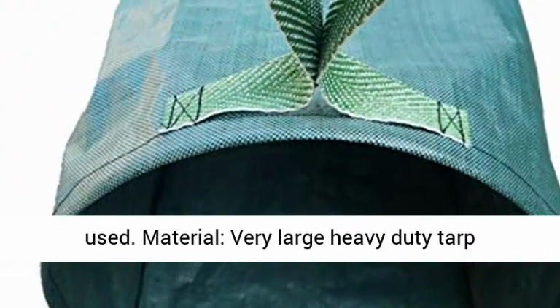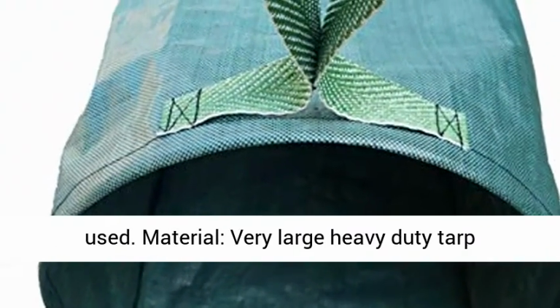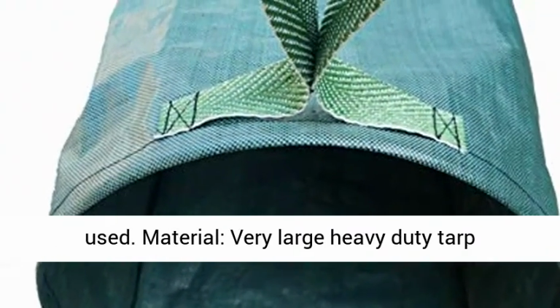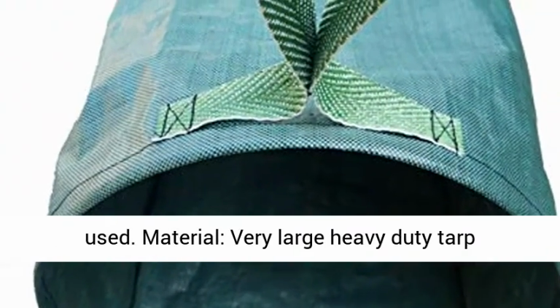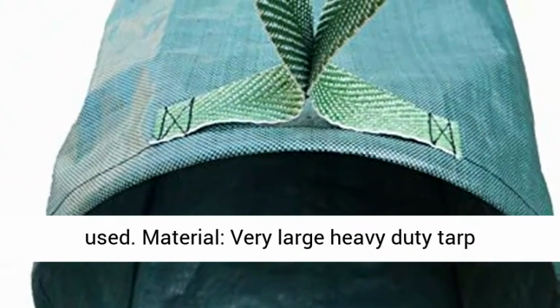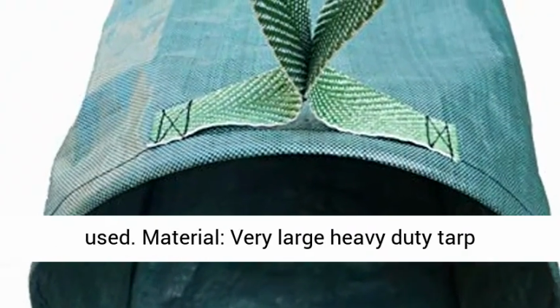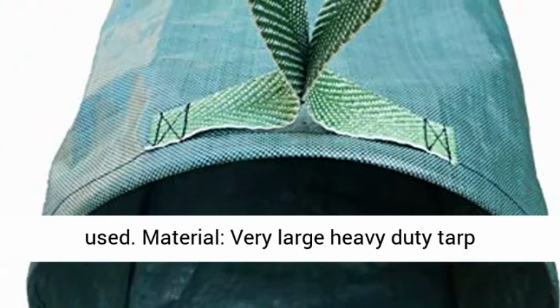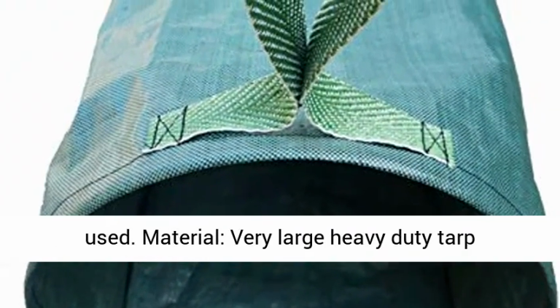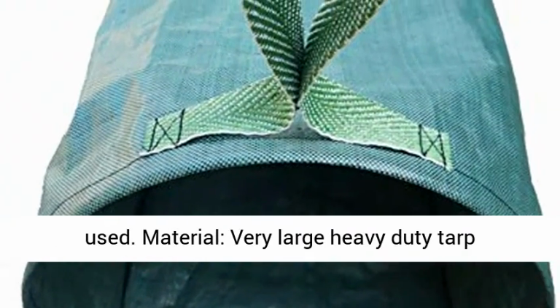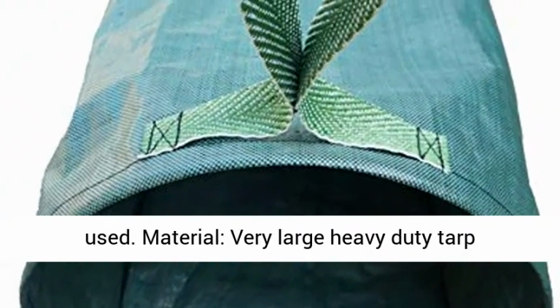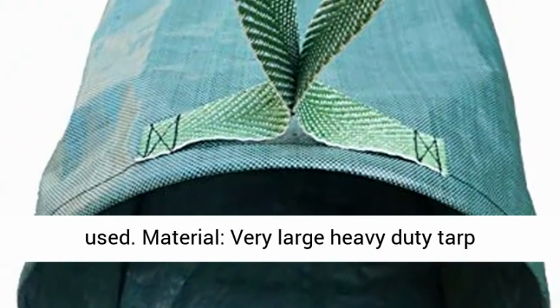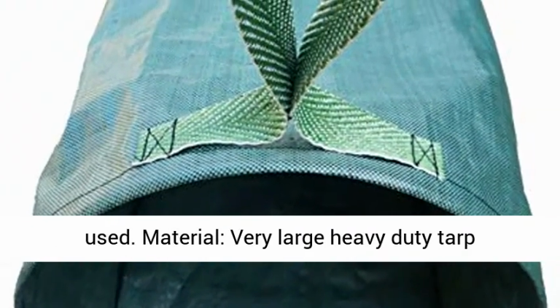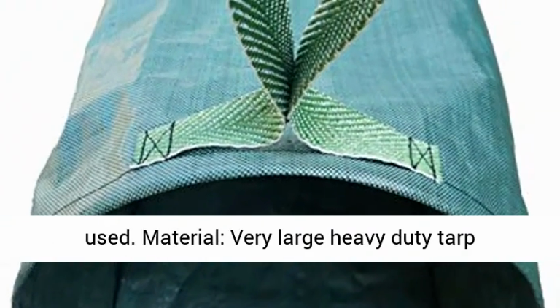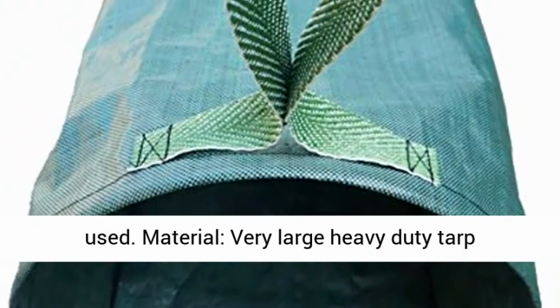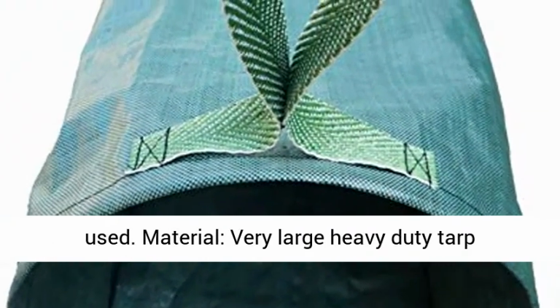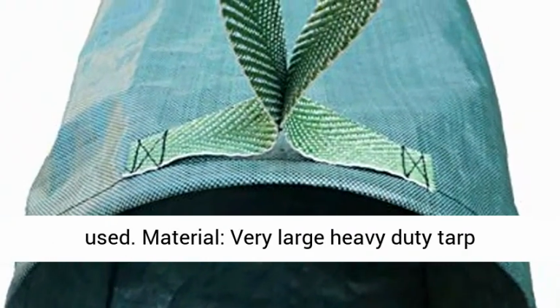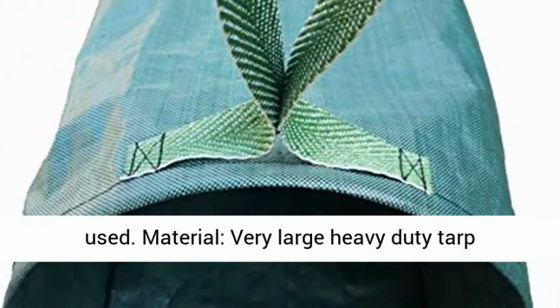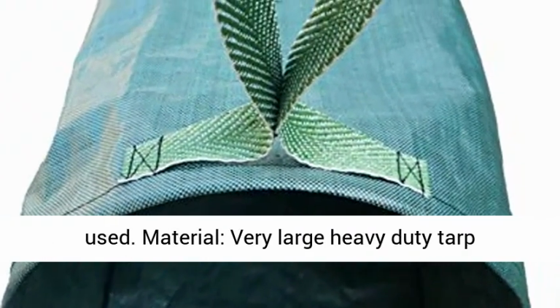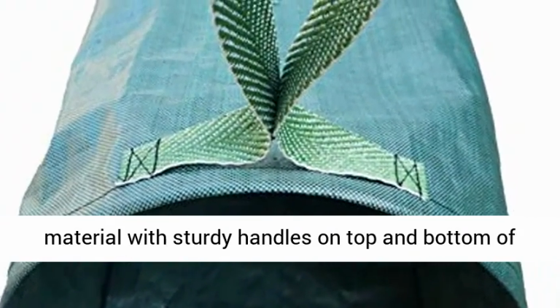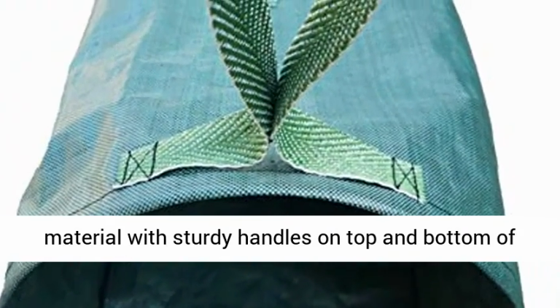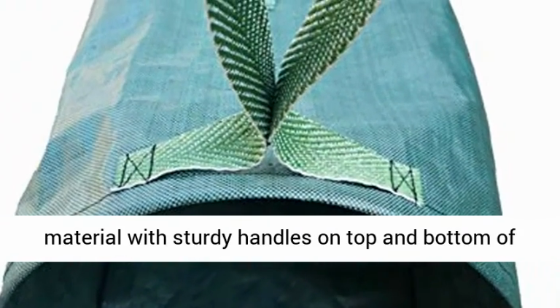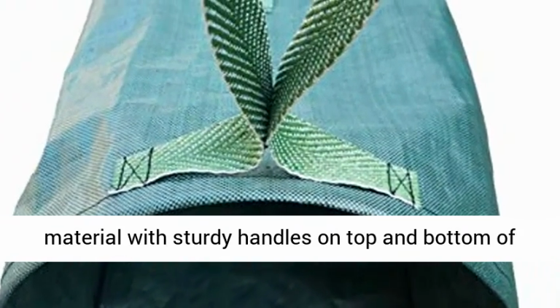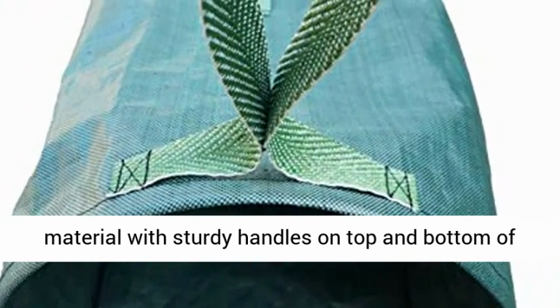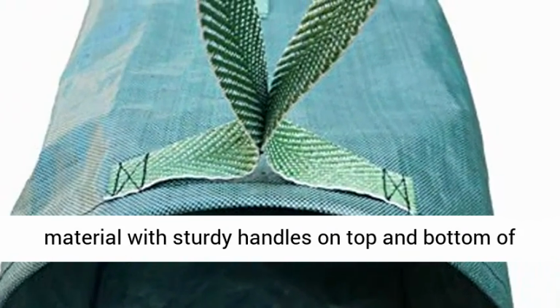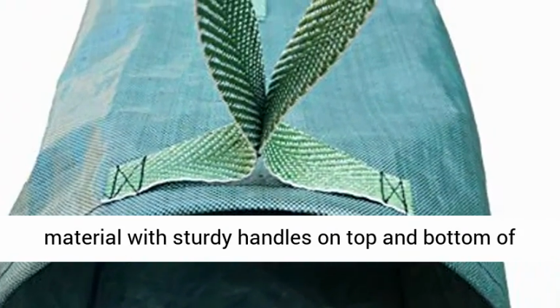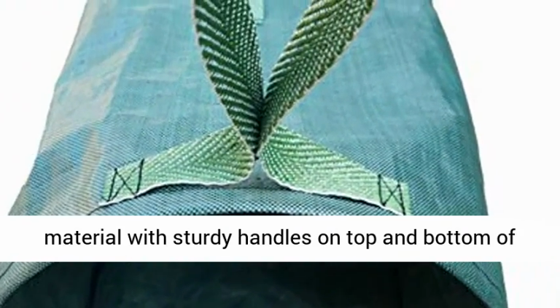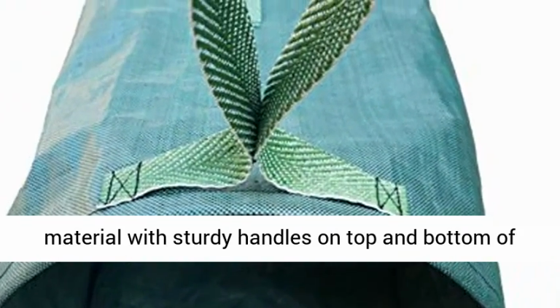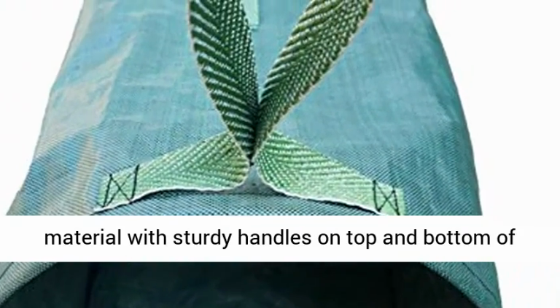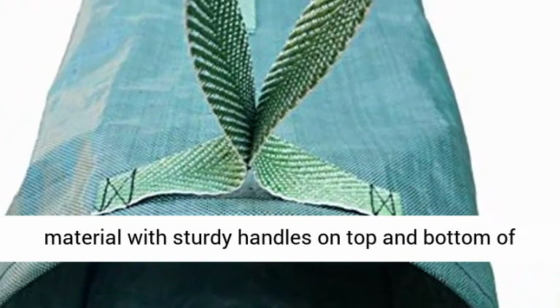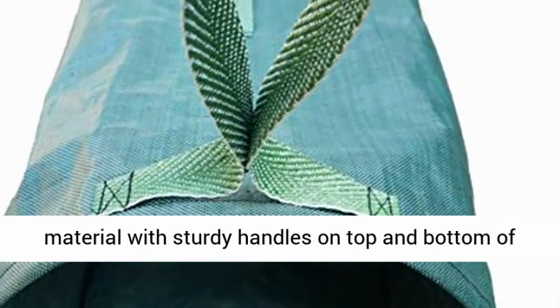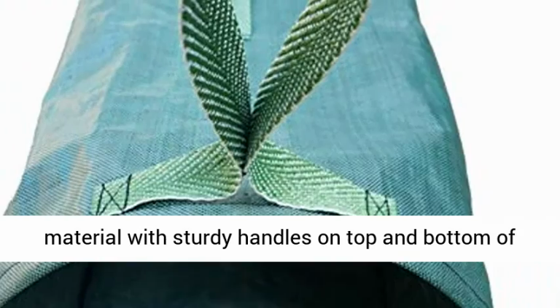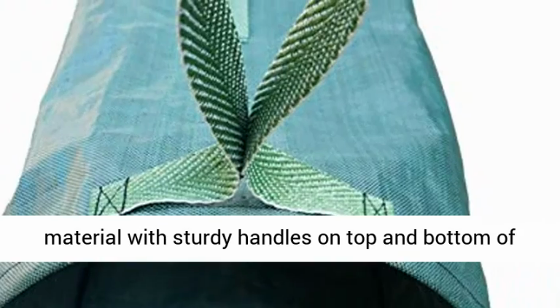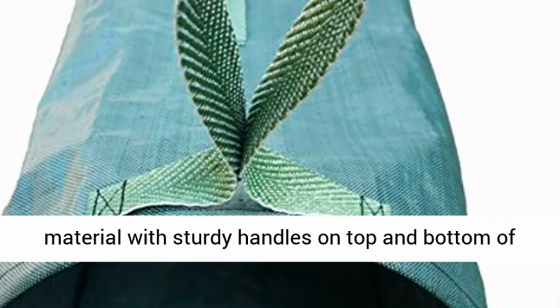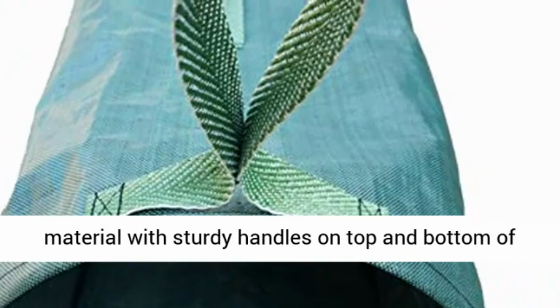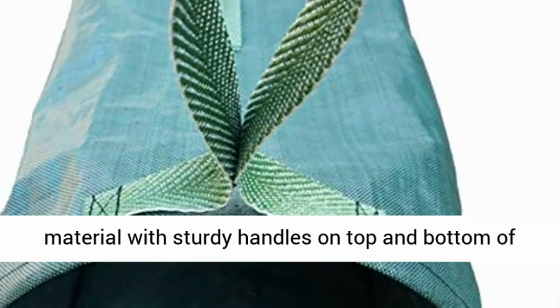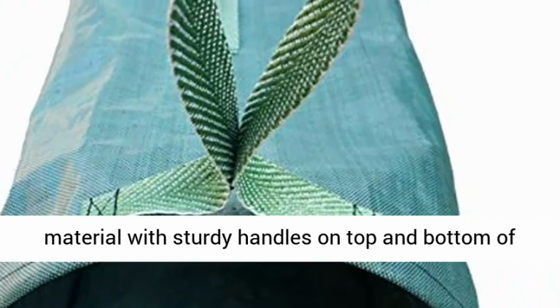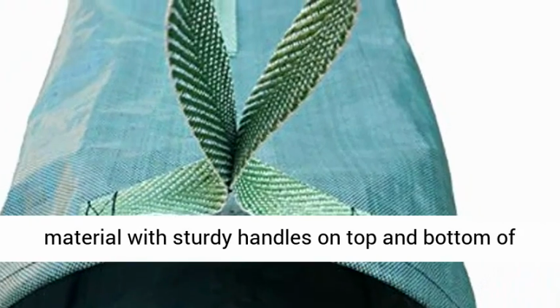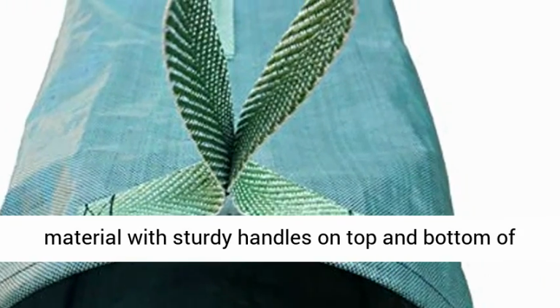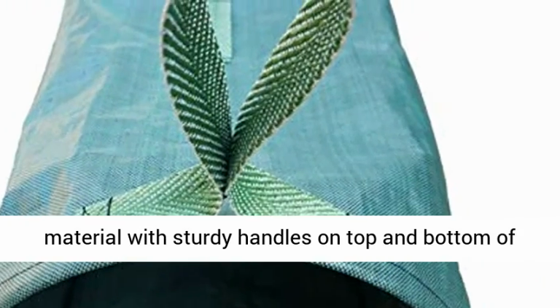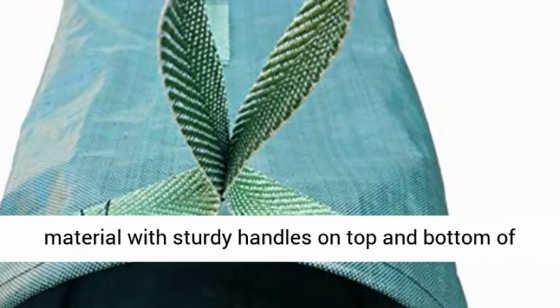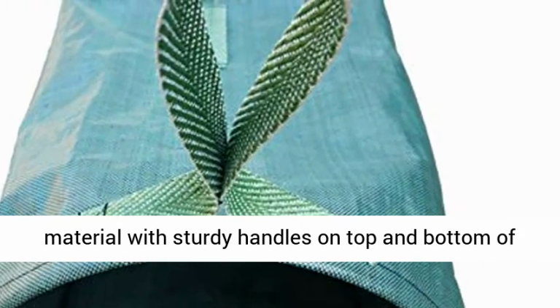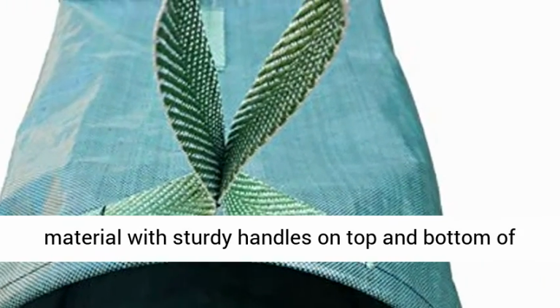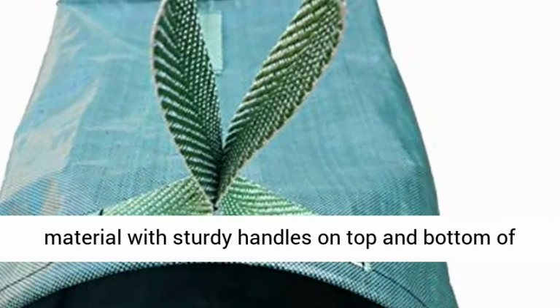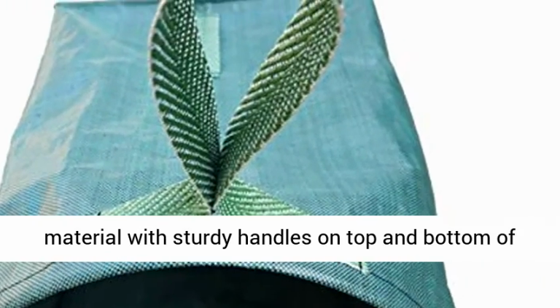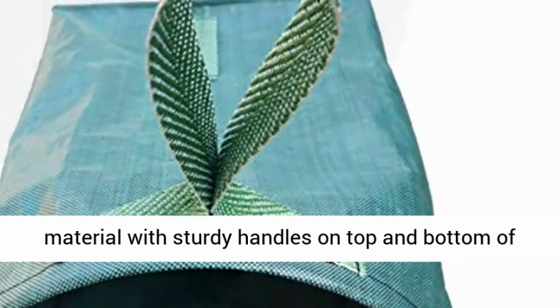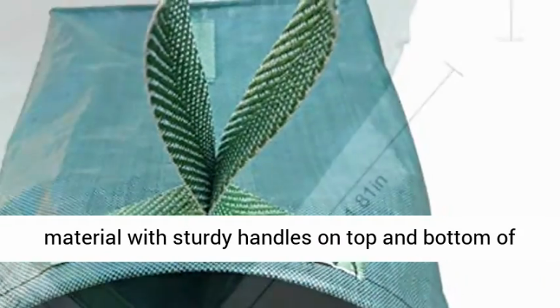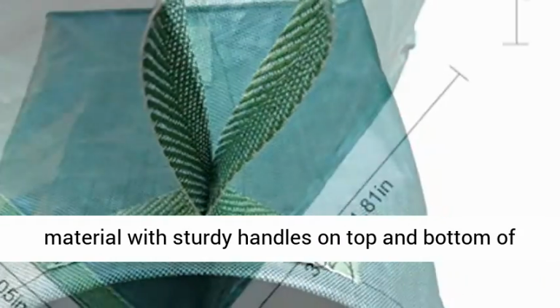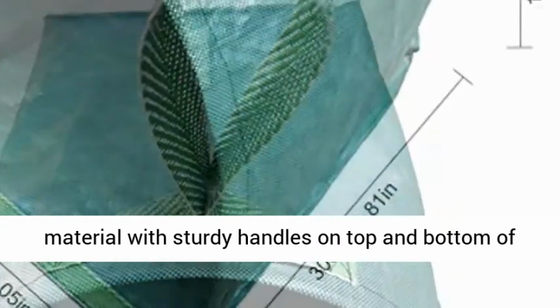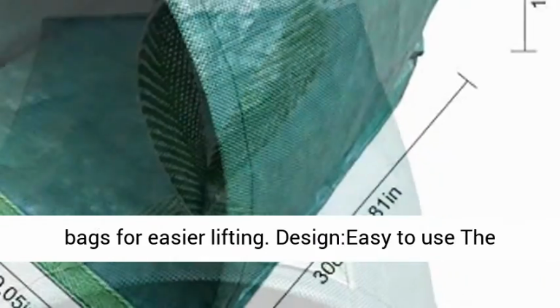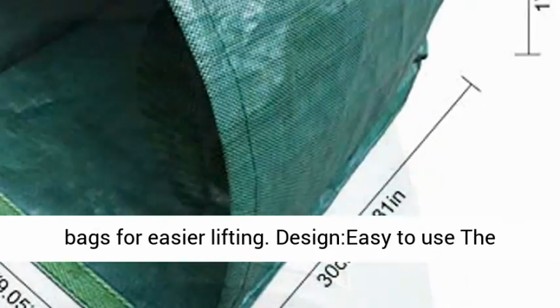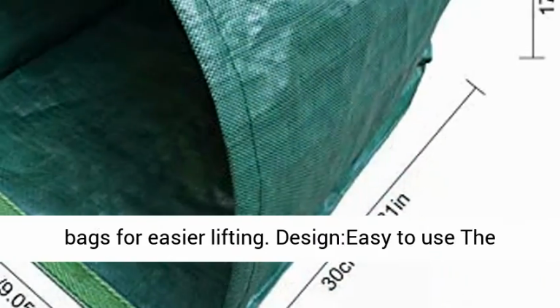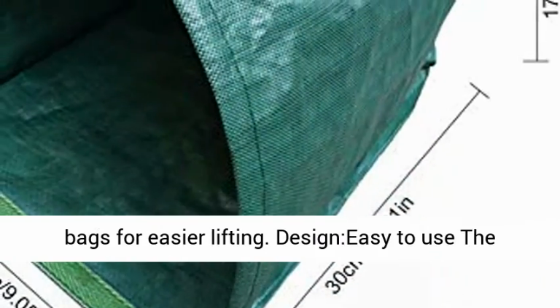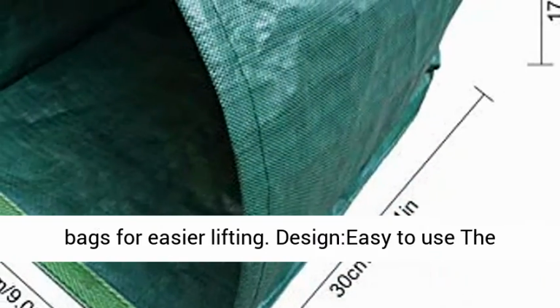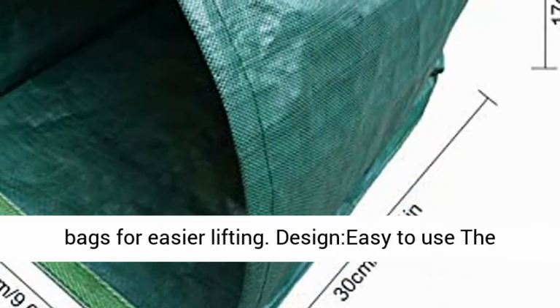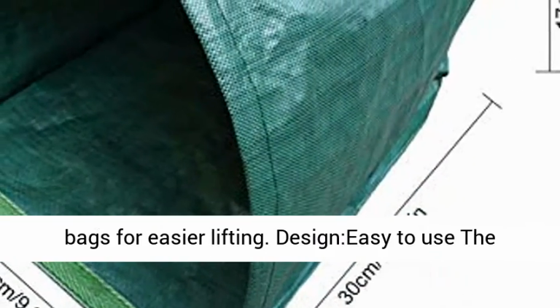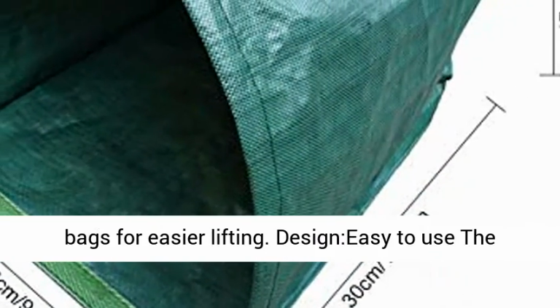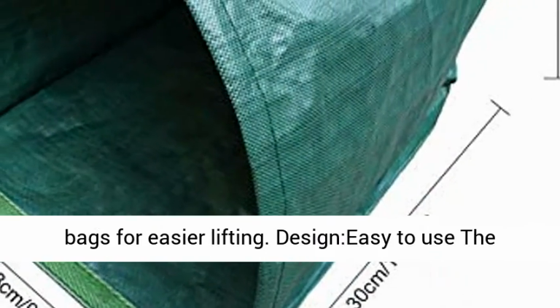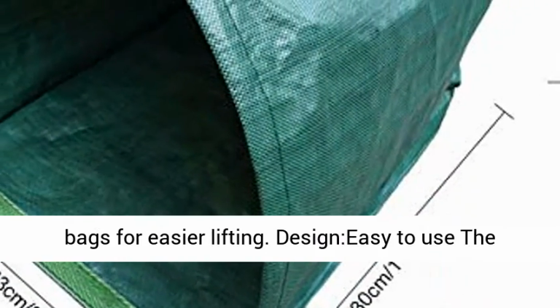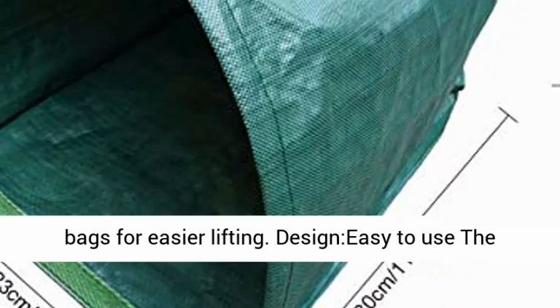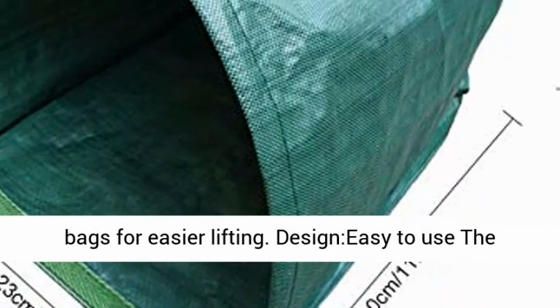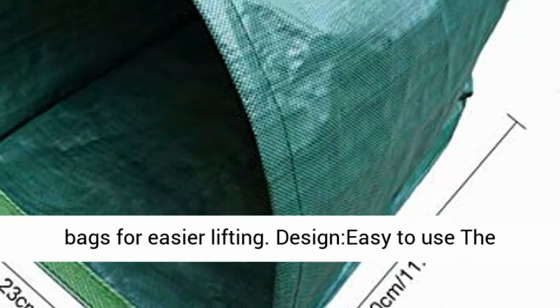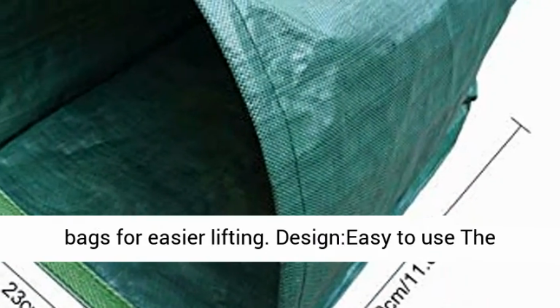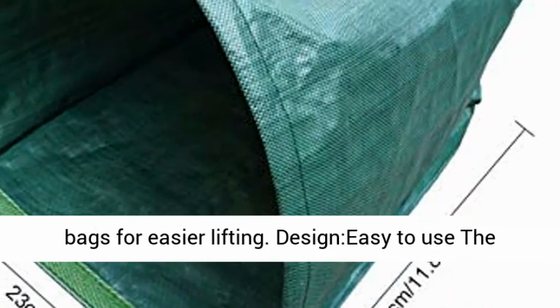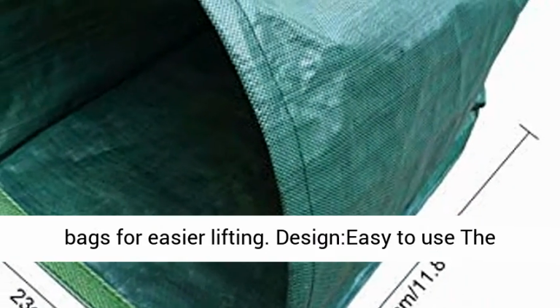Material: very large, heavy-duty tarp material with sturdy handles on top and bottom of the bags for easier lifting.